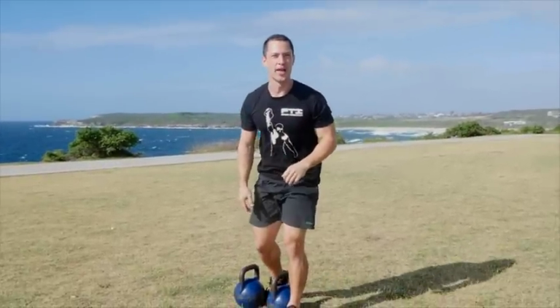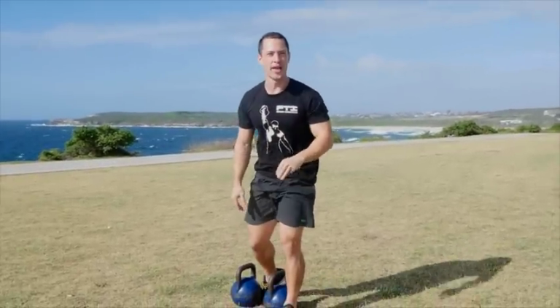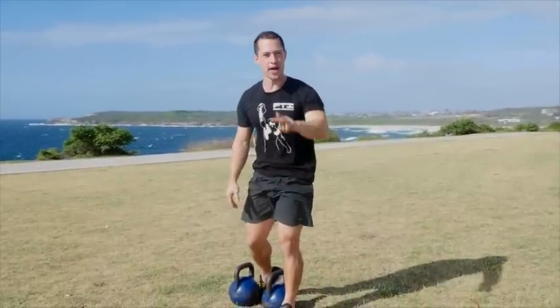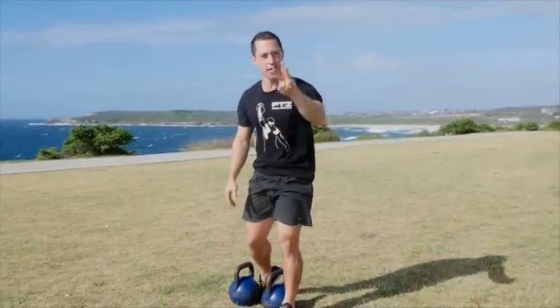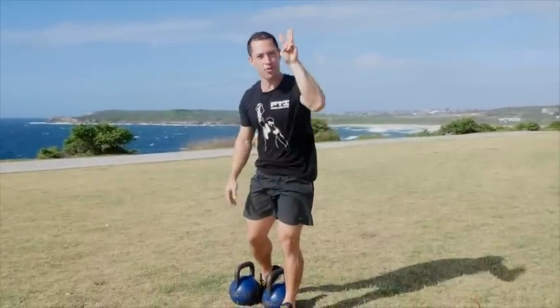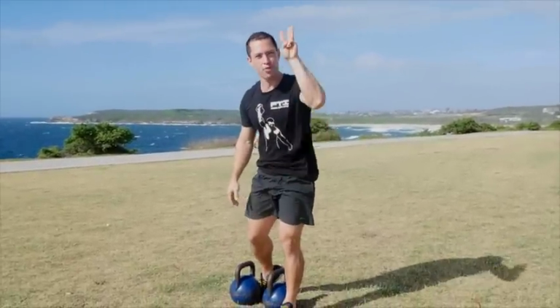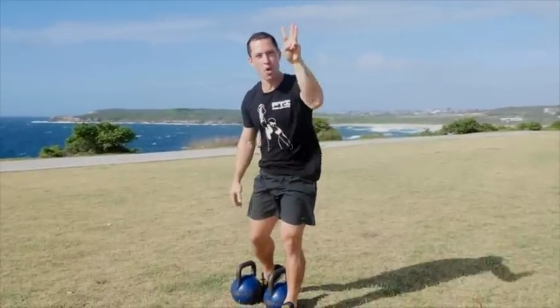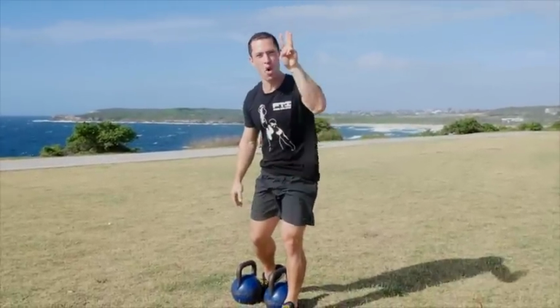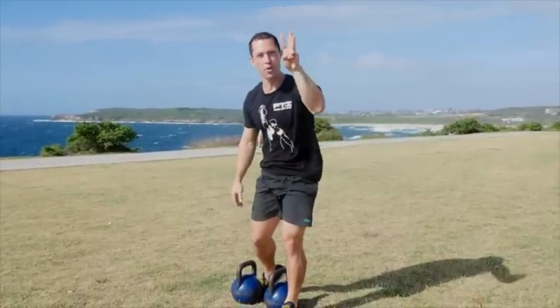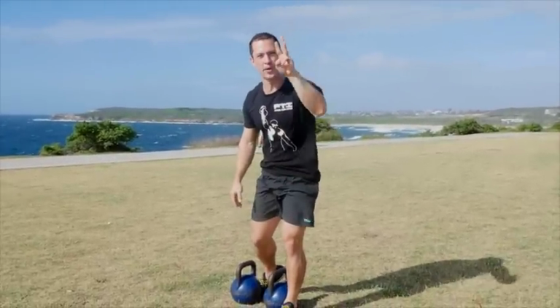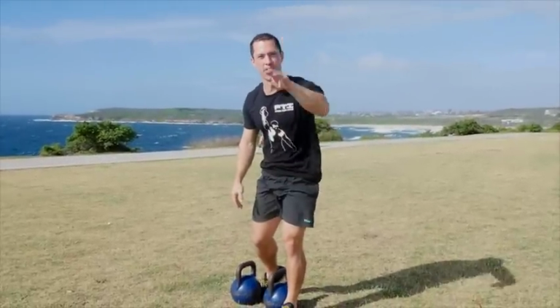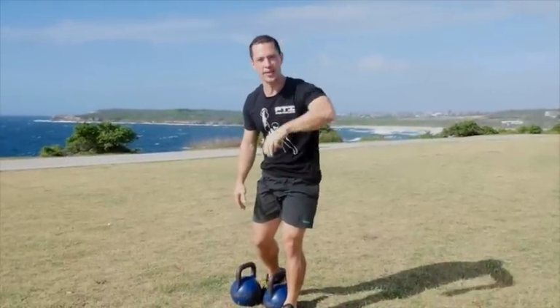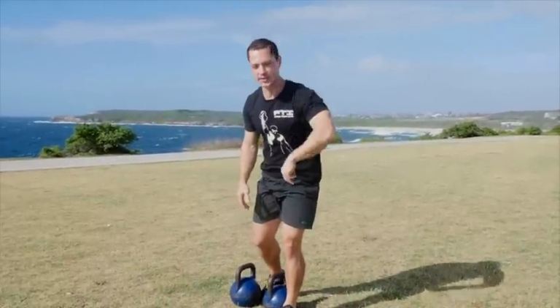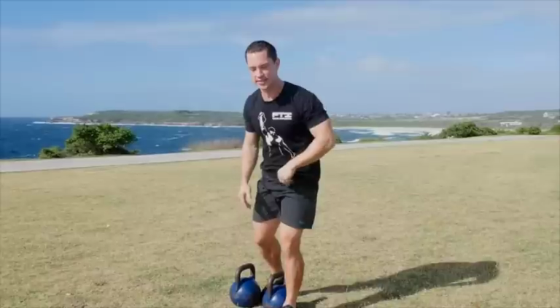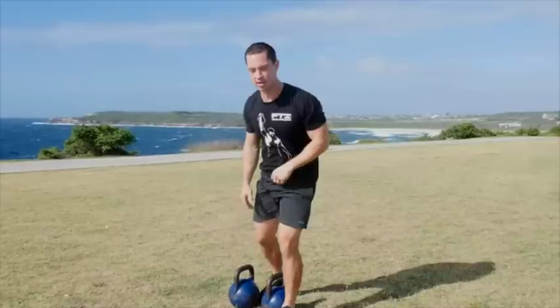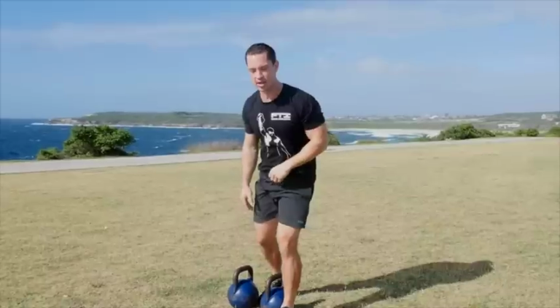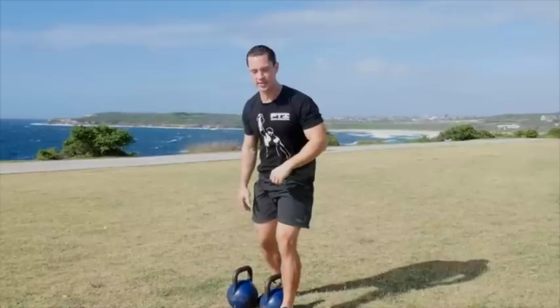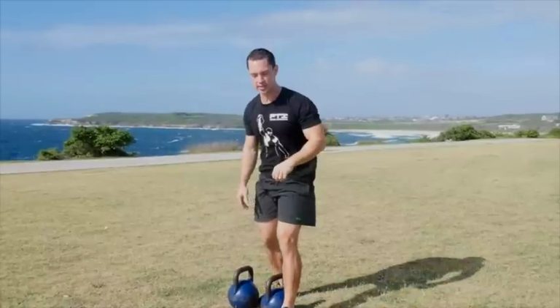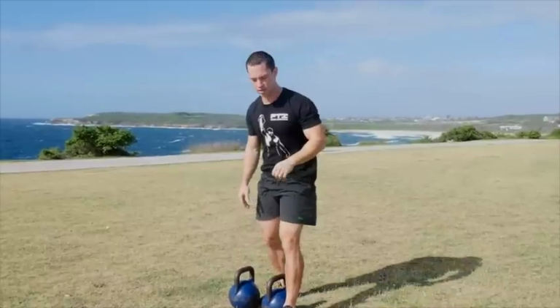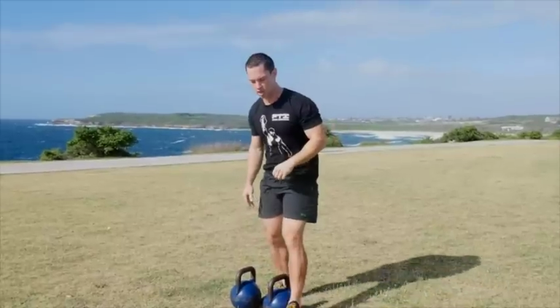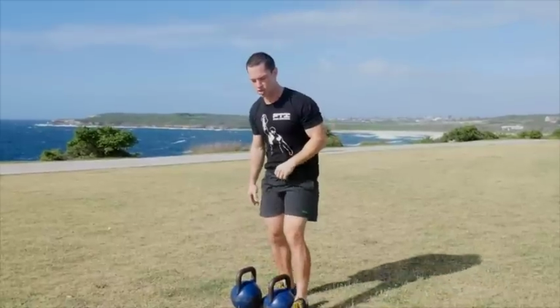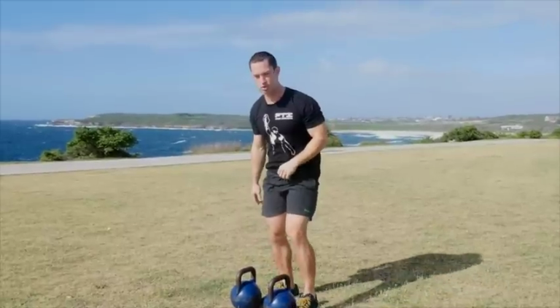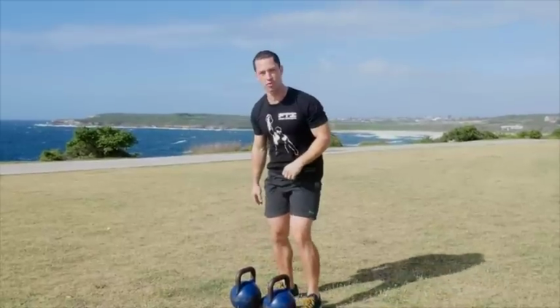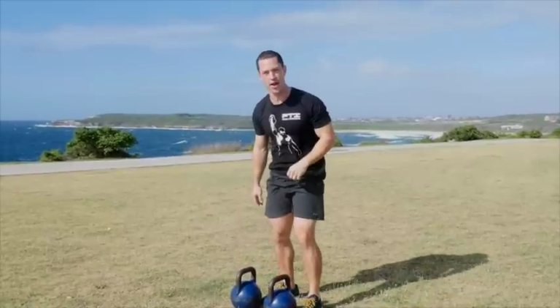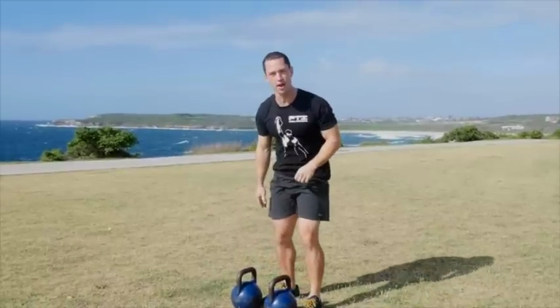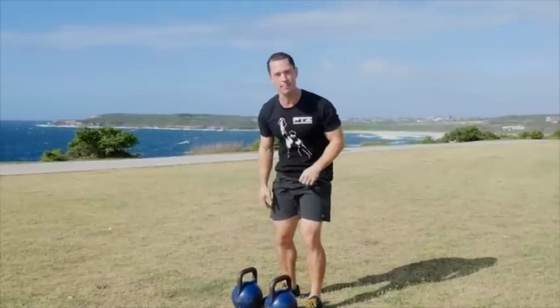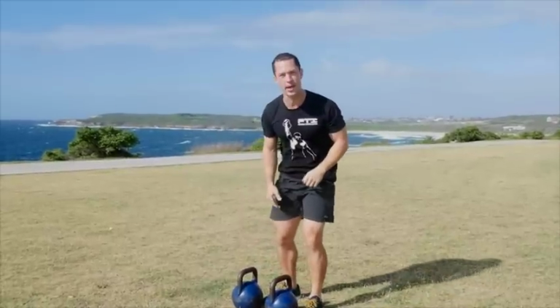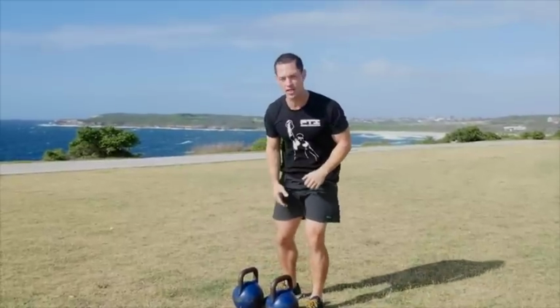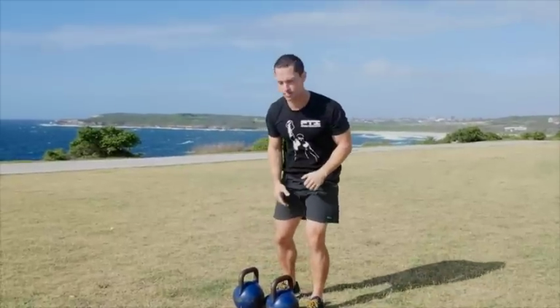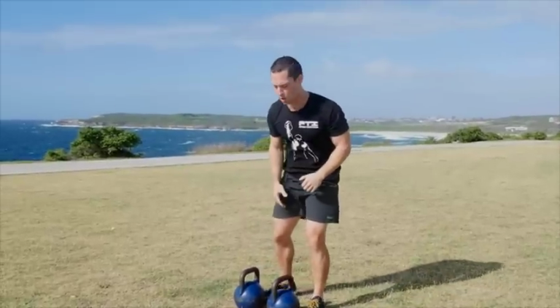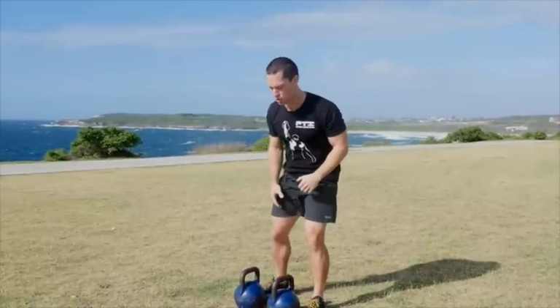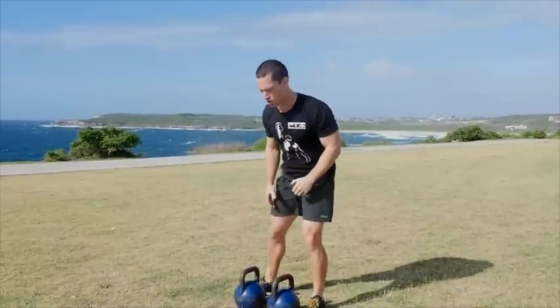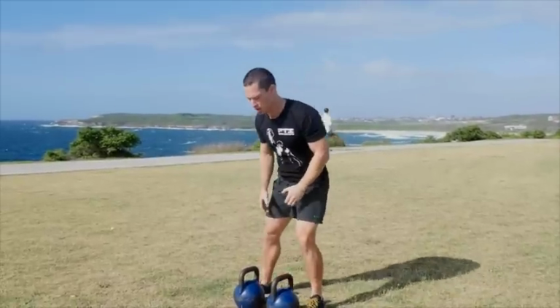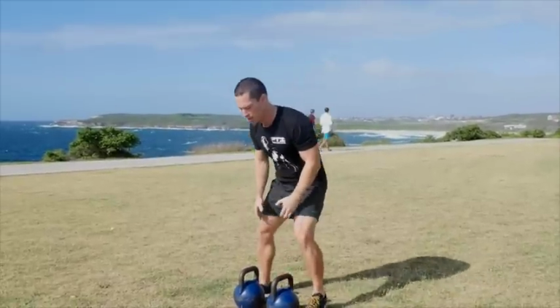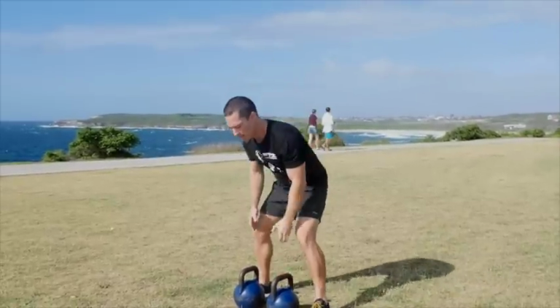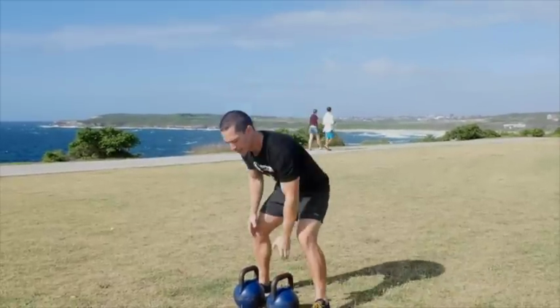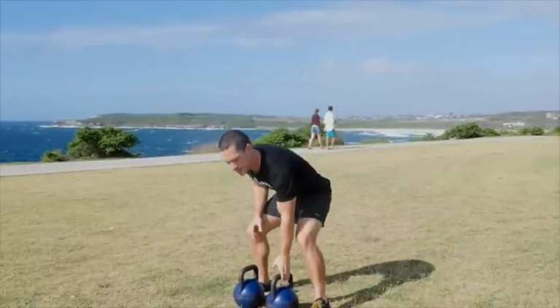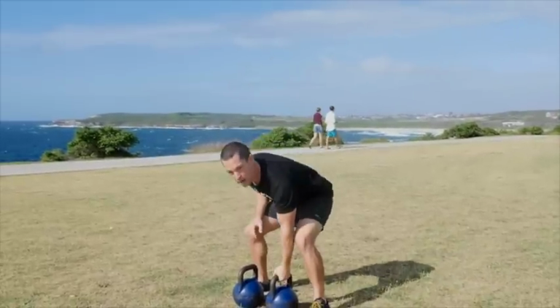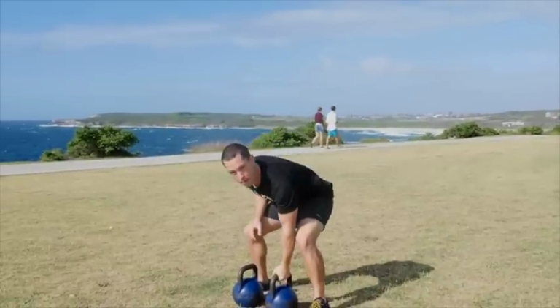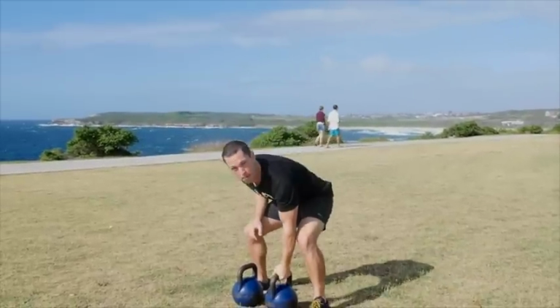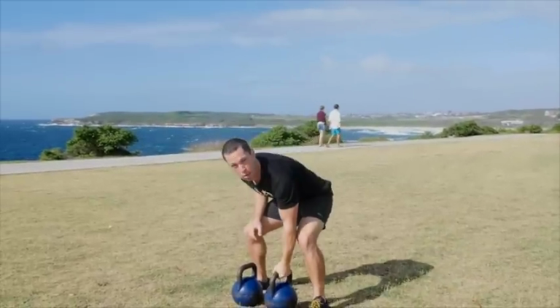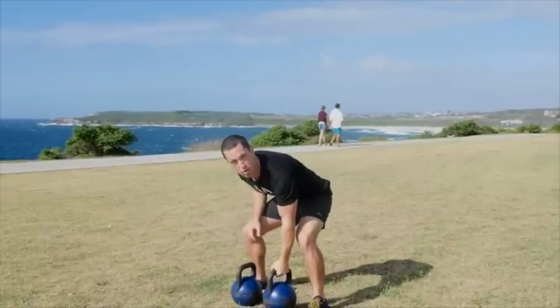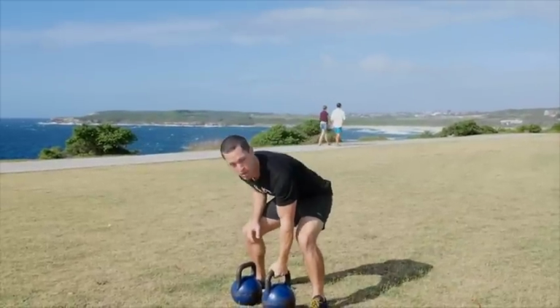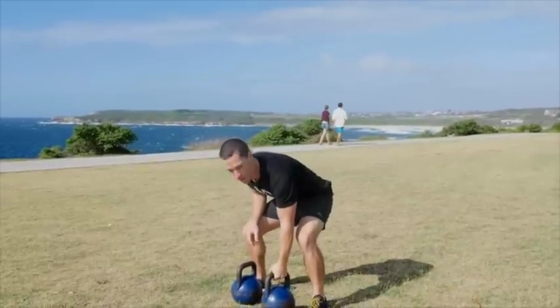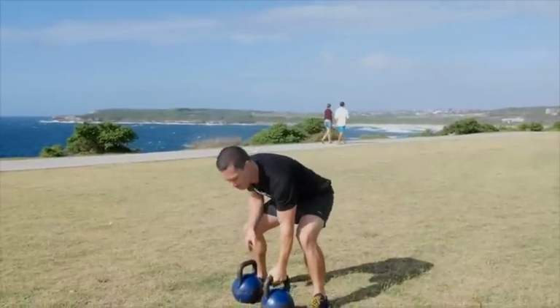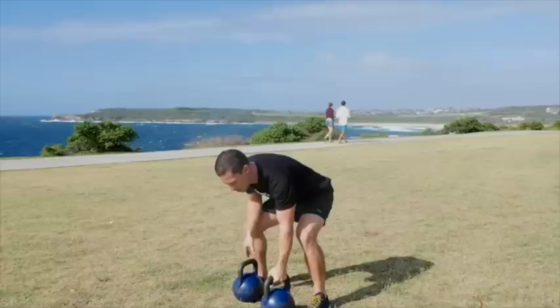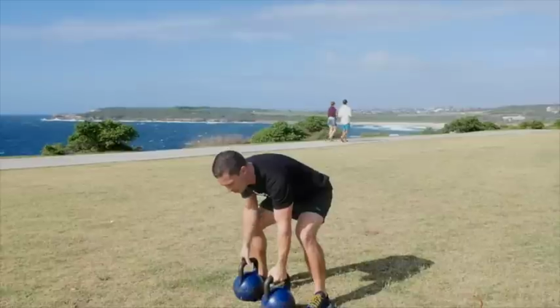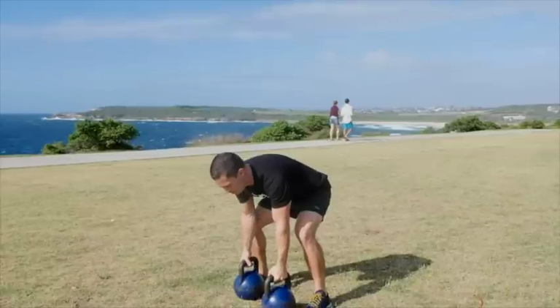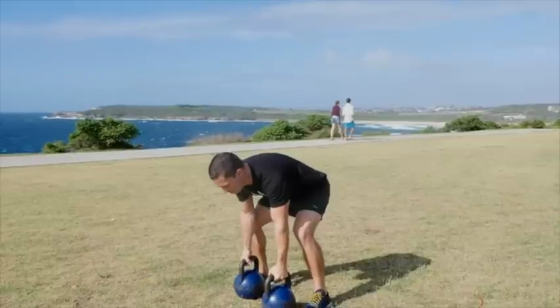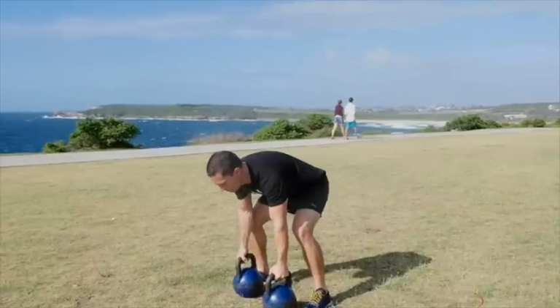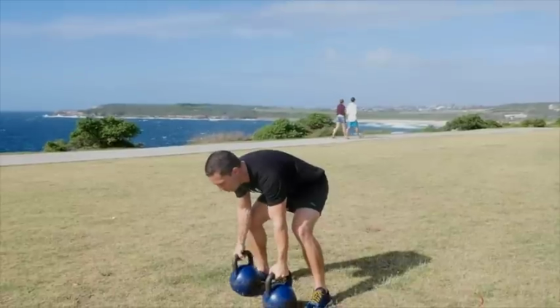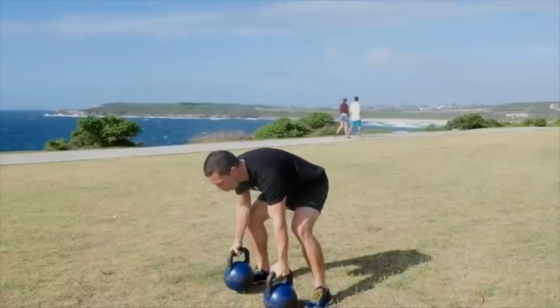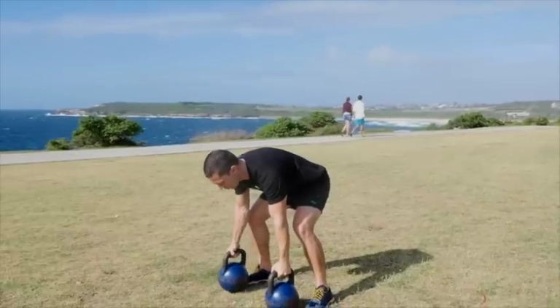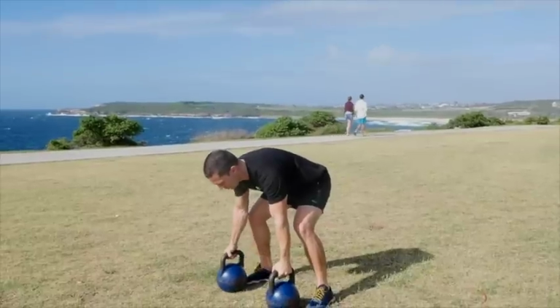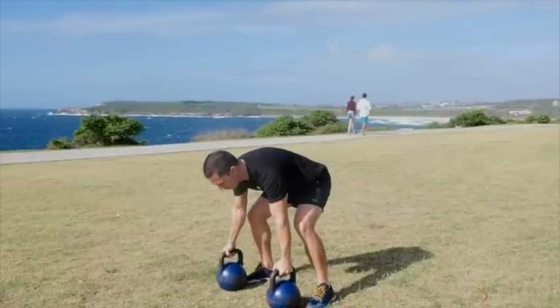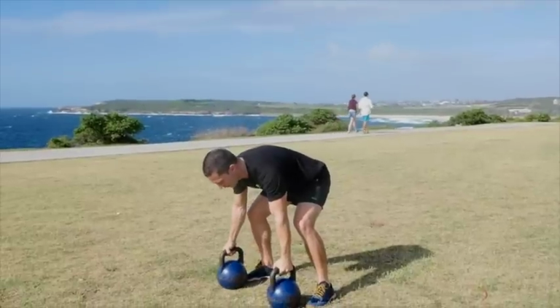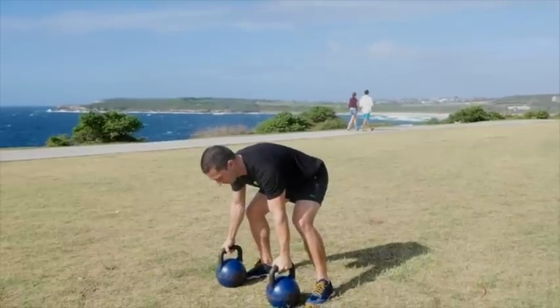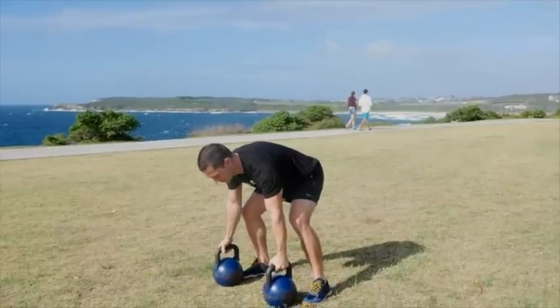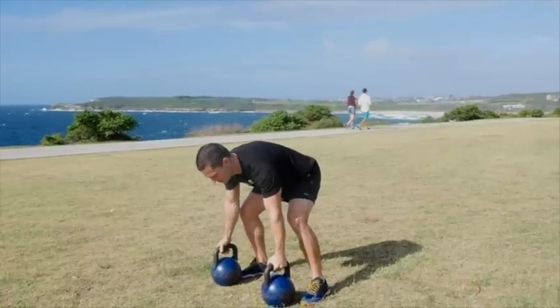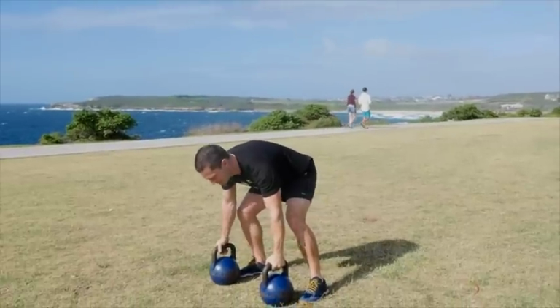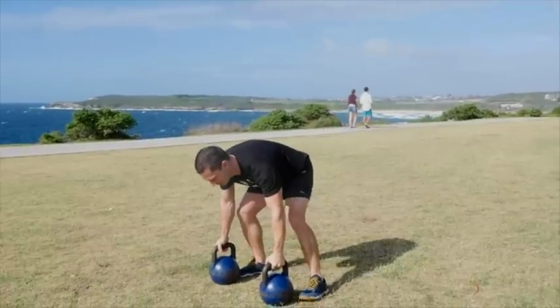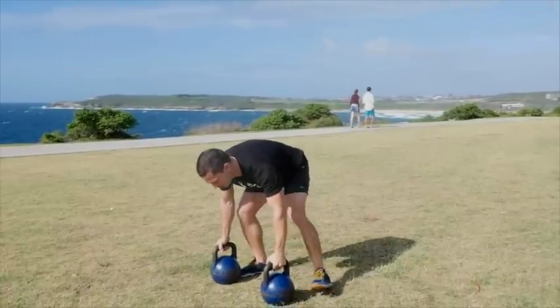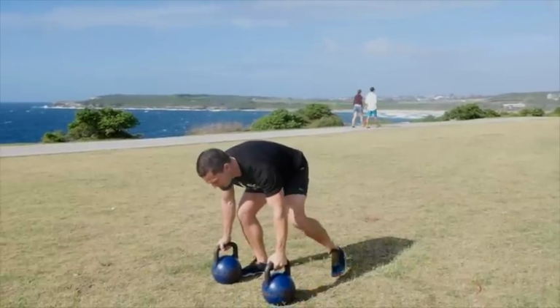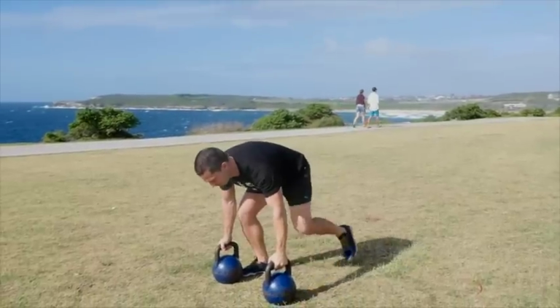And our third big exercise is a nice ground-based motion — it's our push-up burpee deadlift.